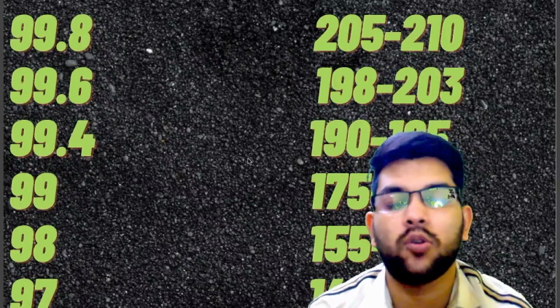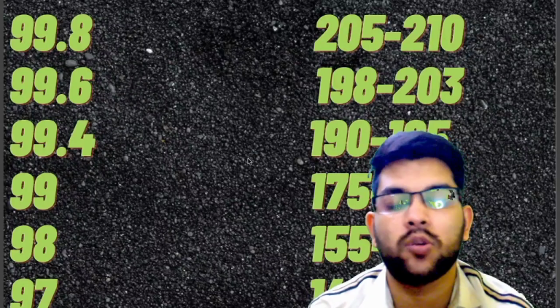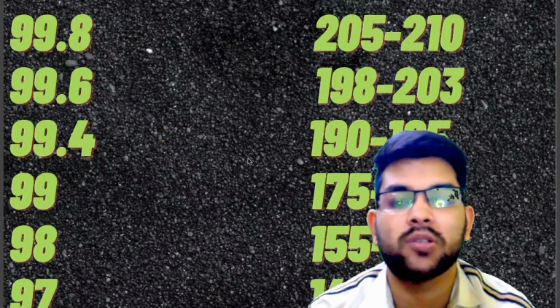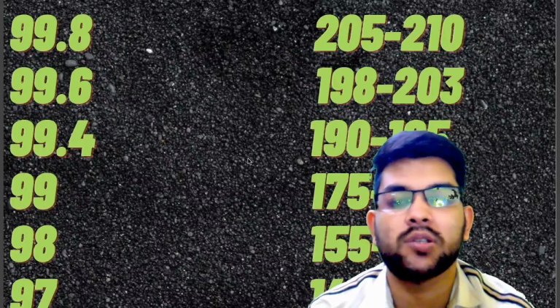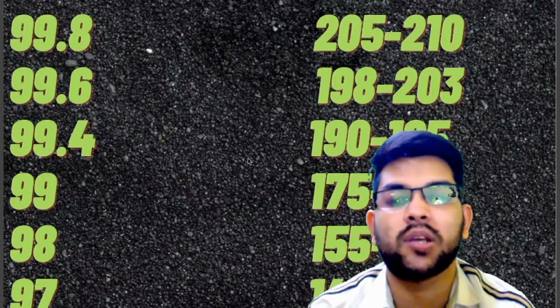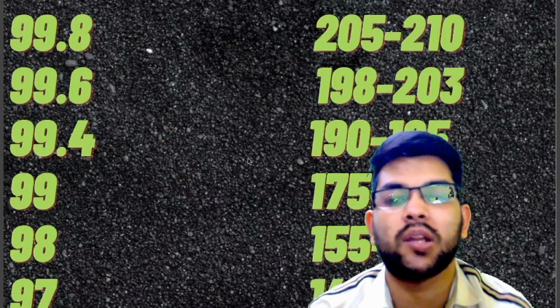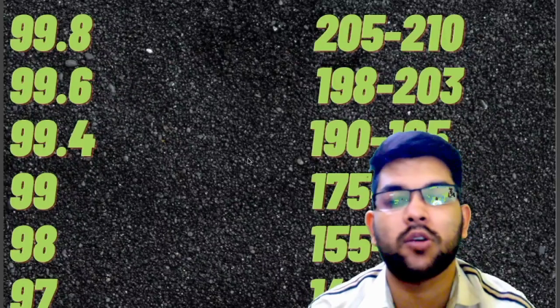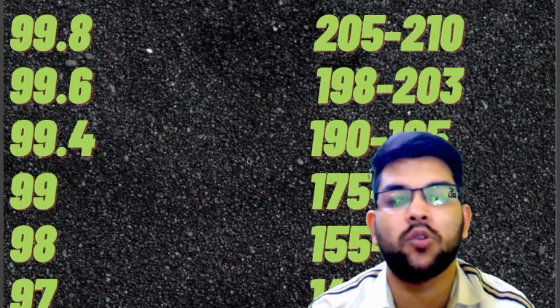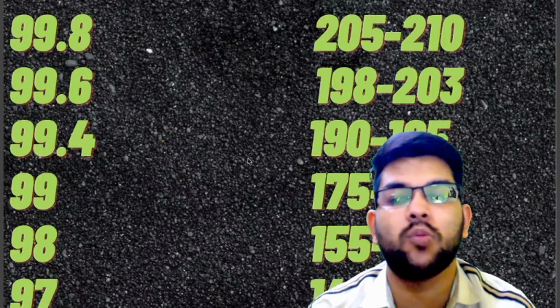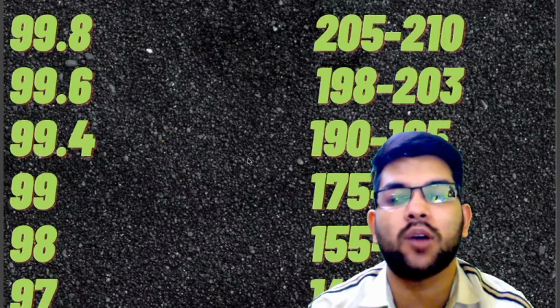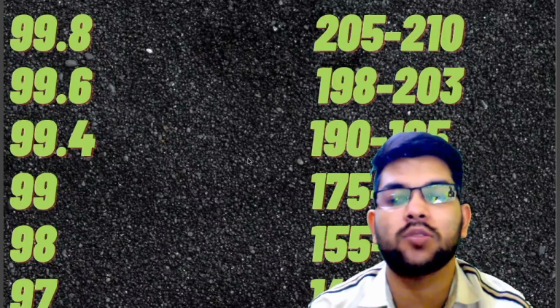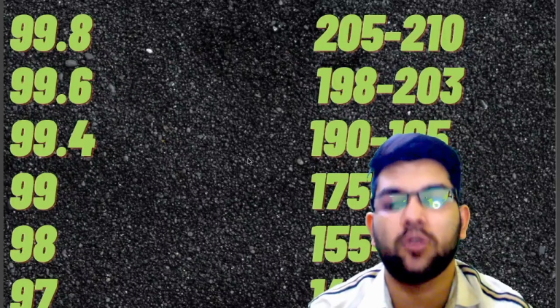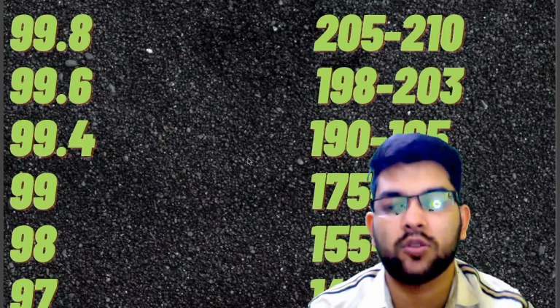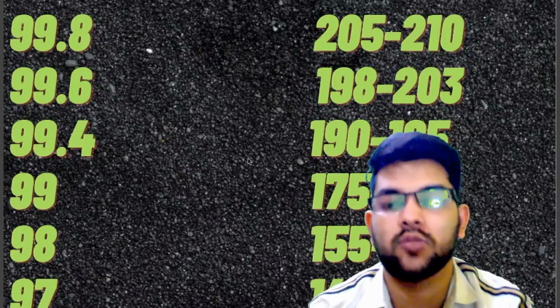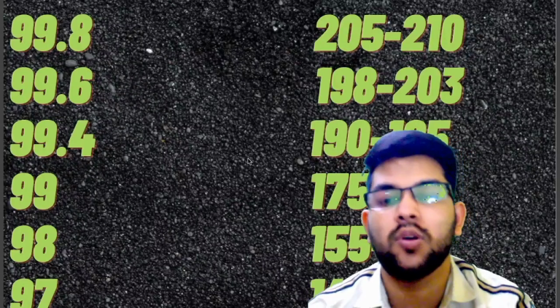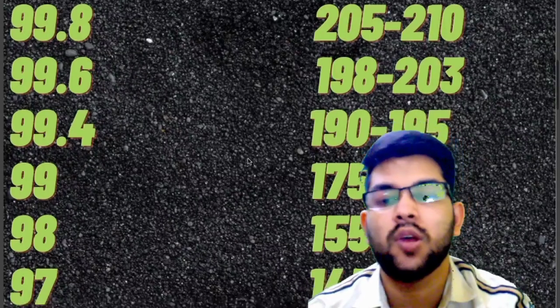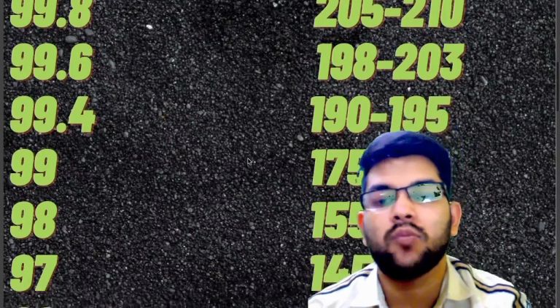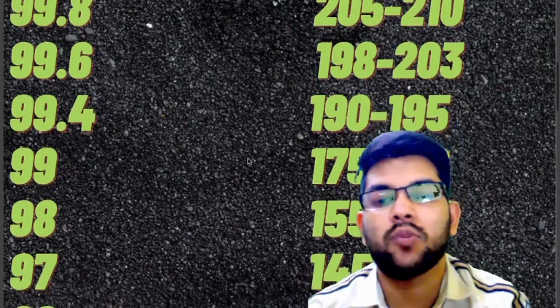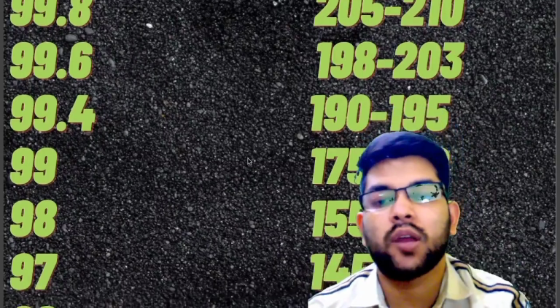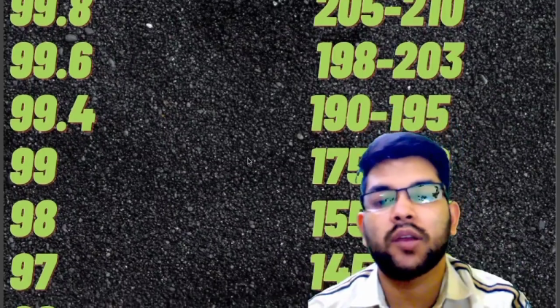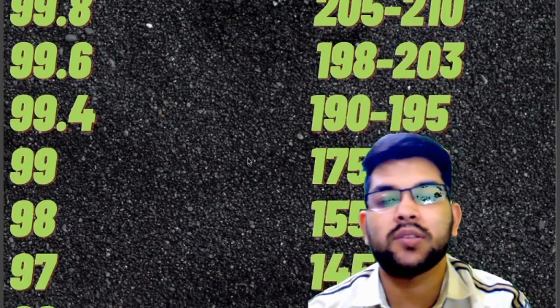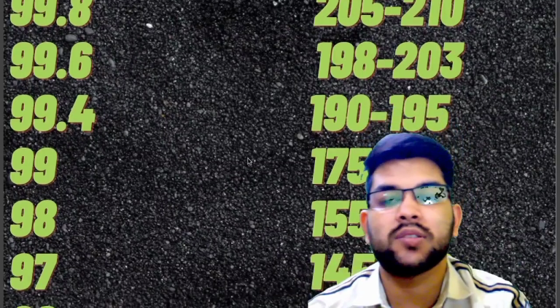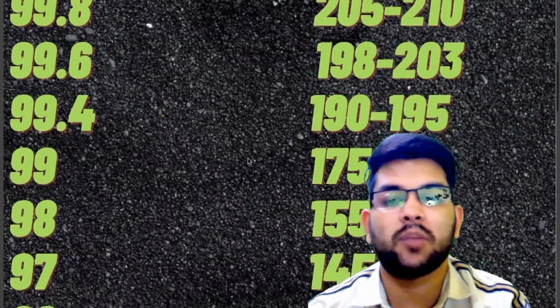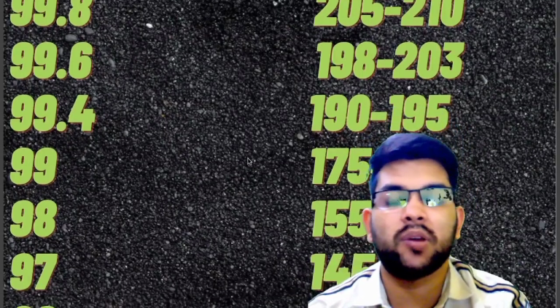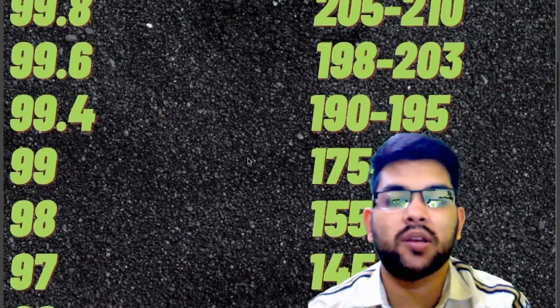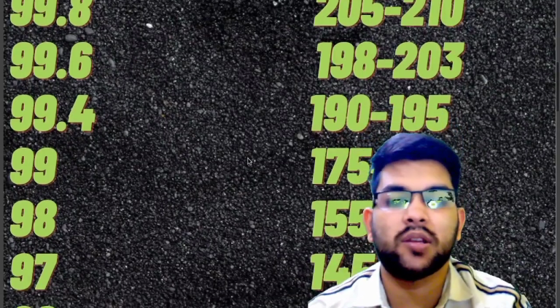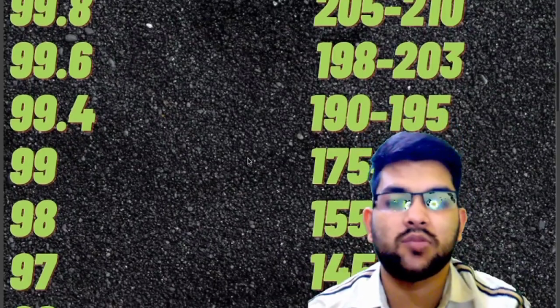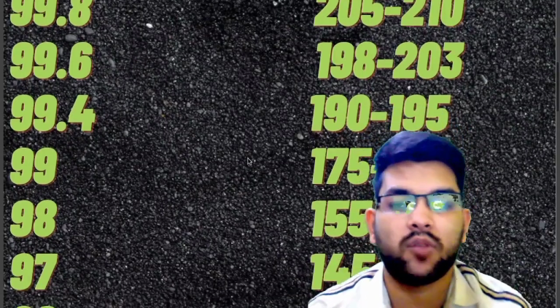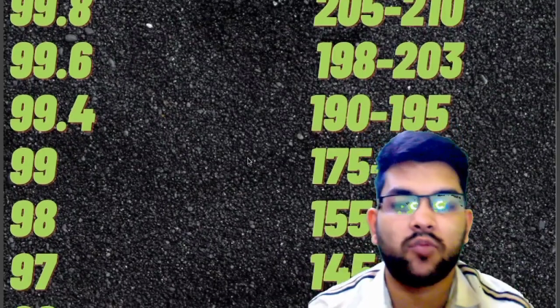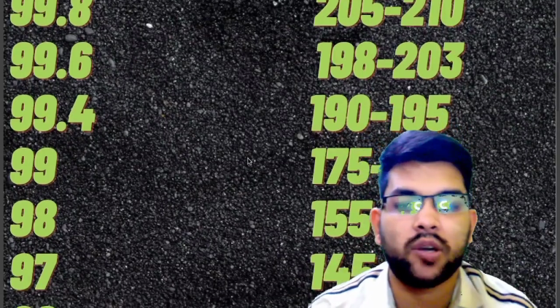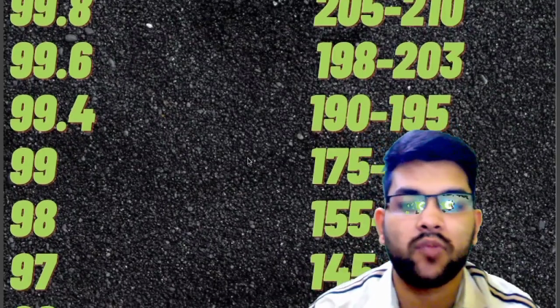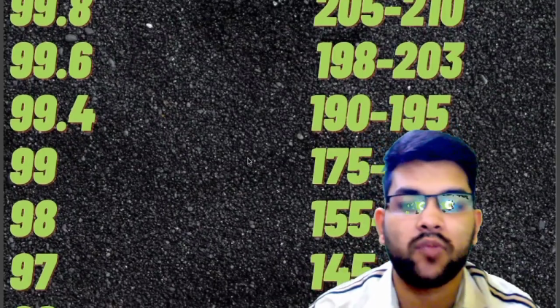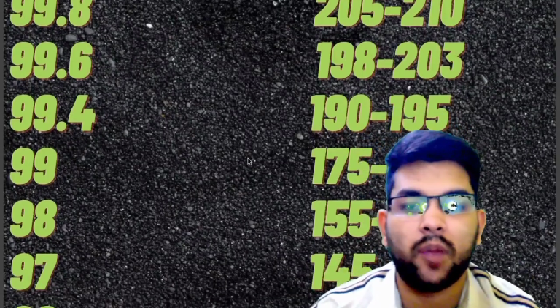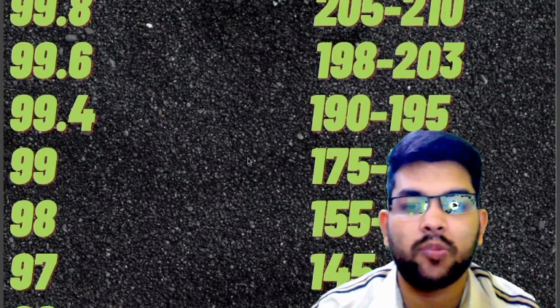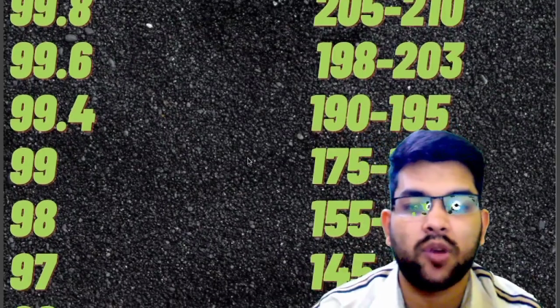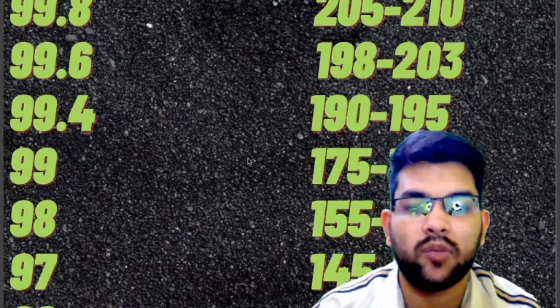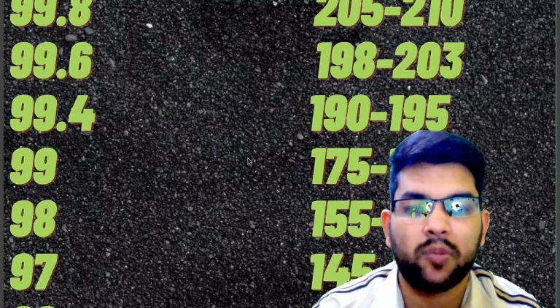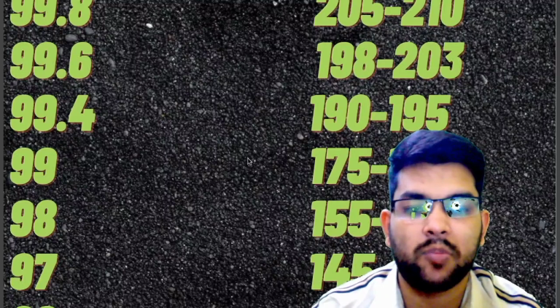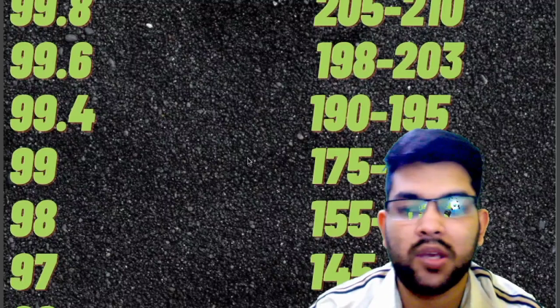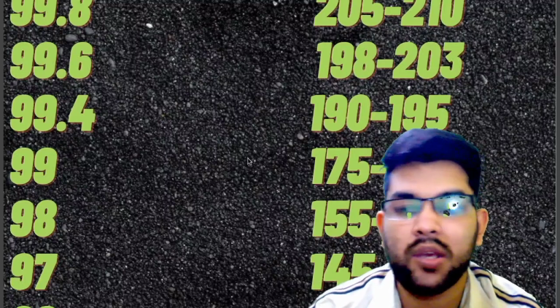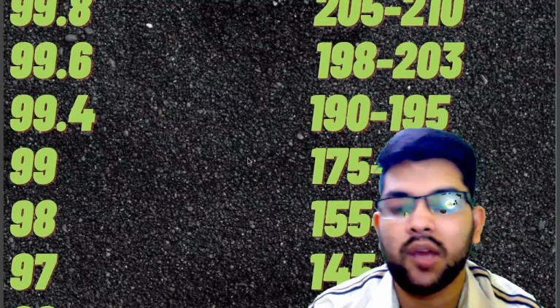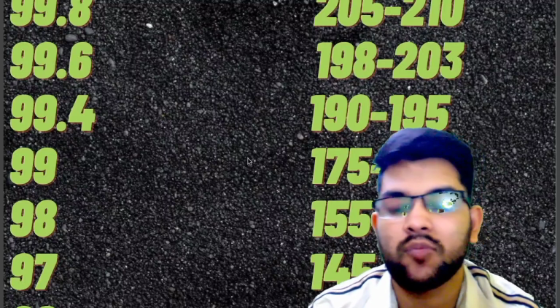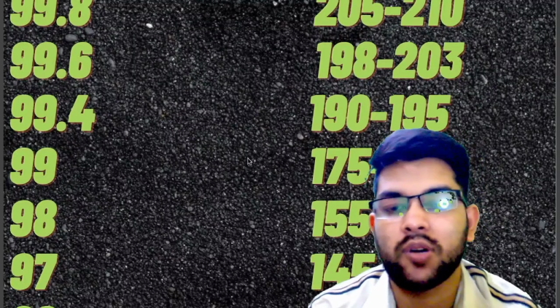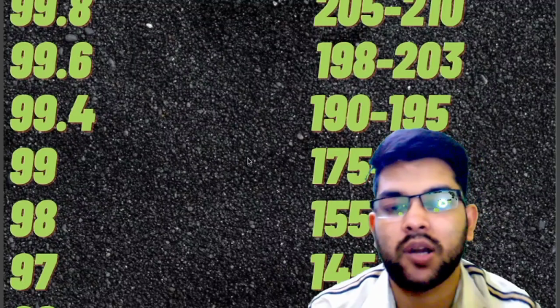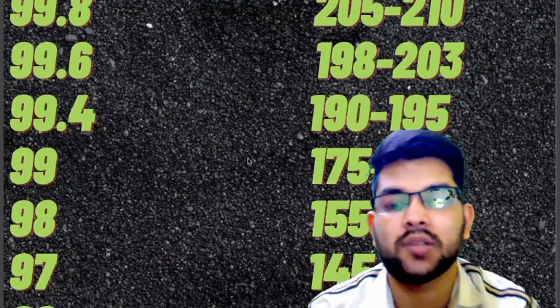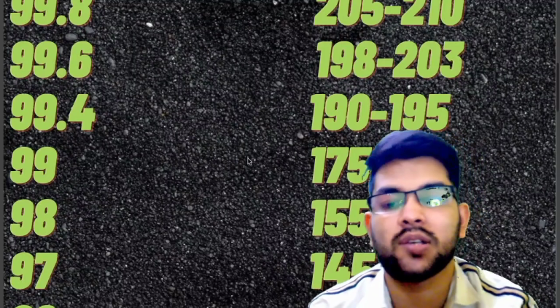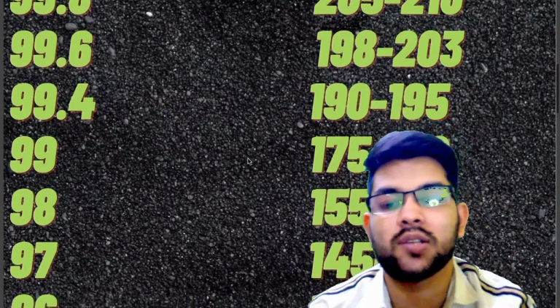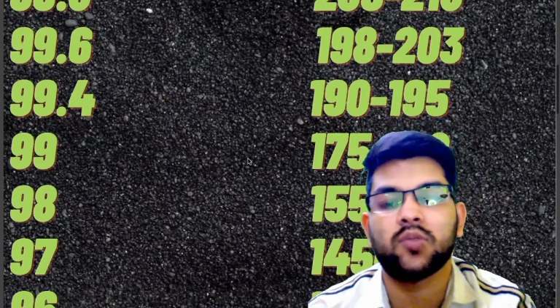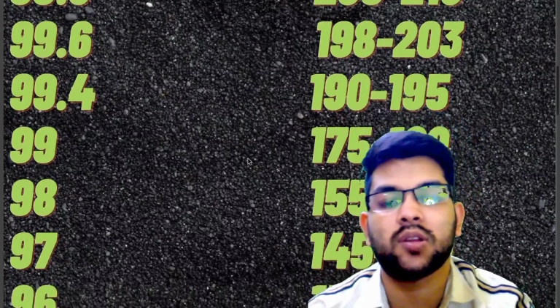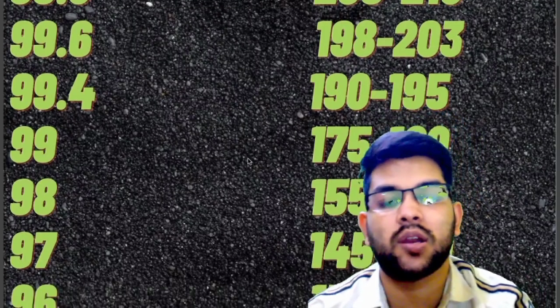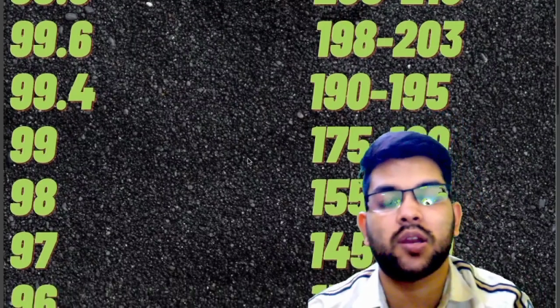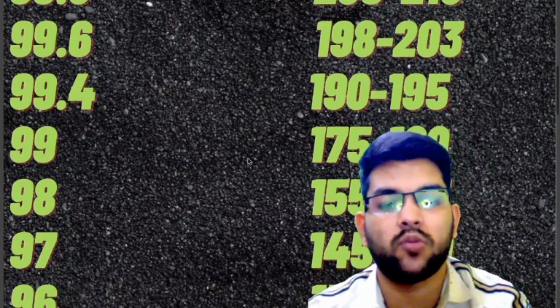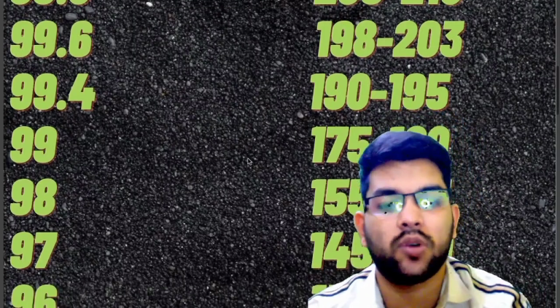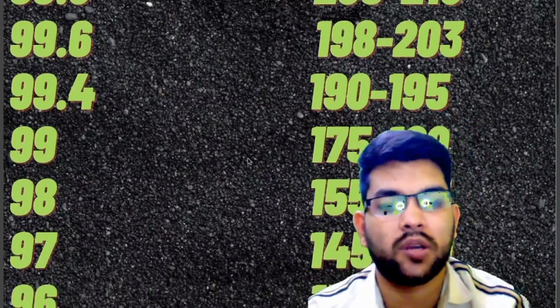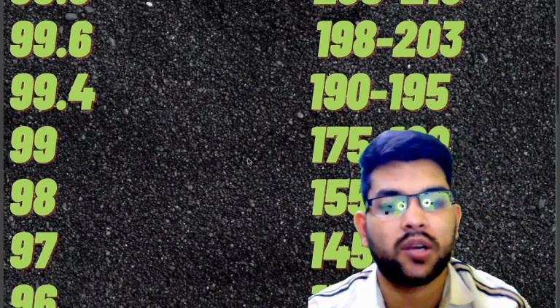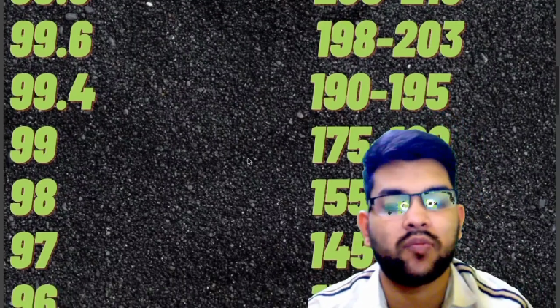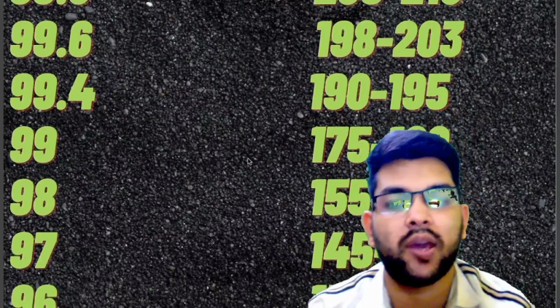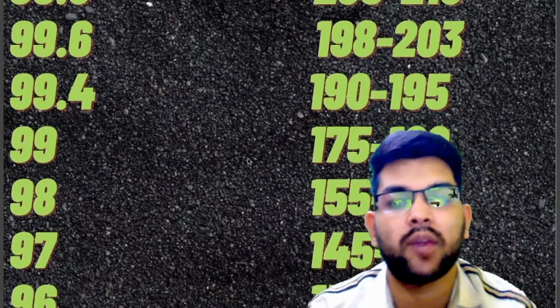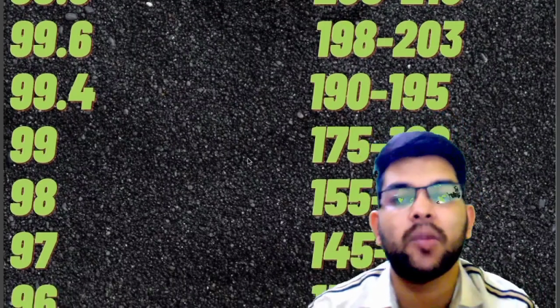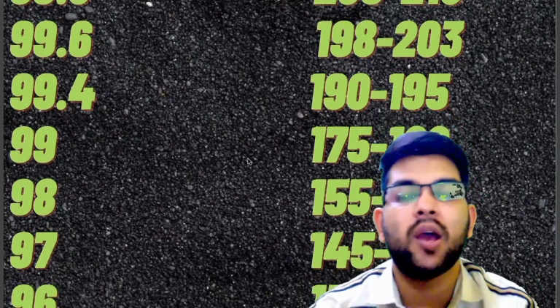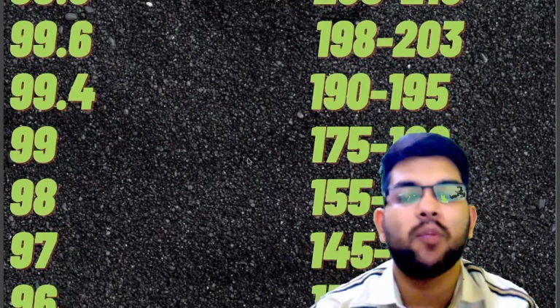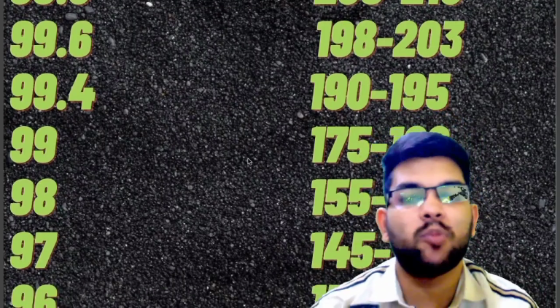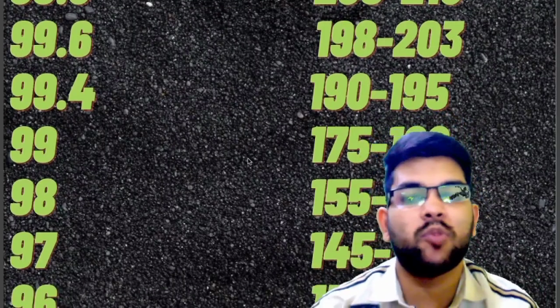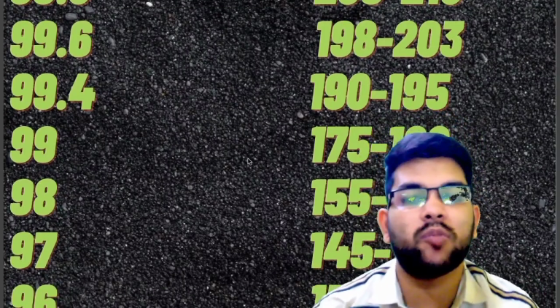For 97 it is 145 to 150, and for 96 it is 130 to 135.